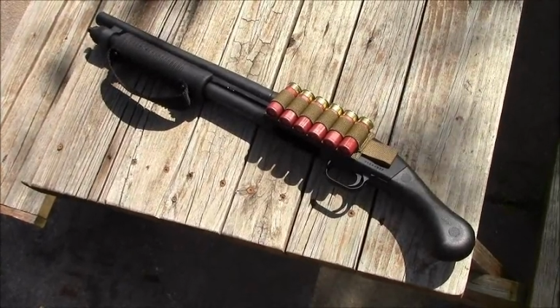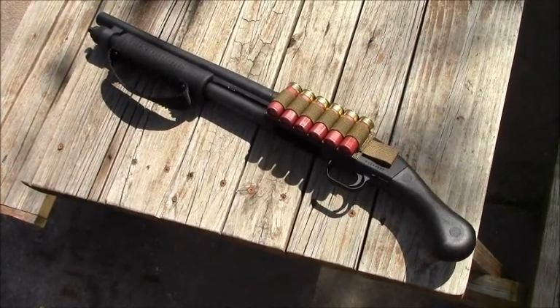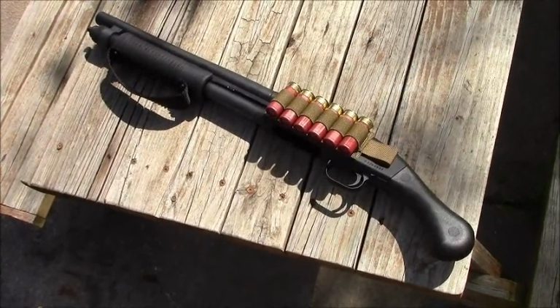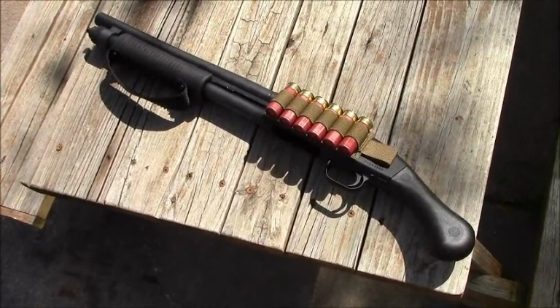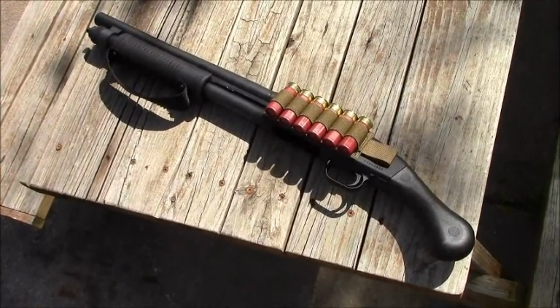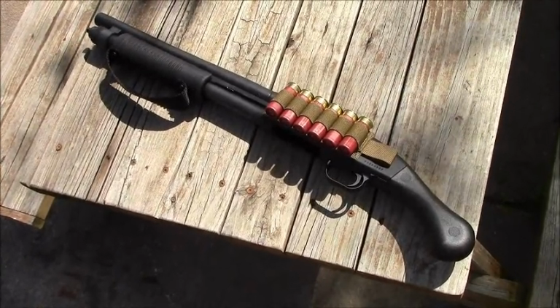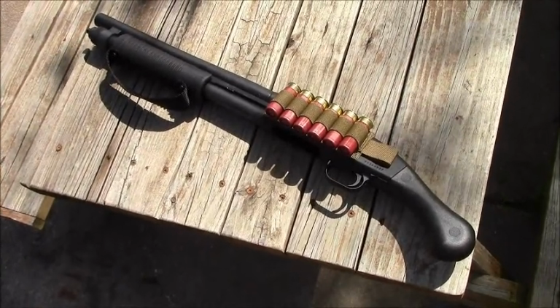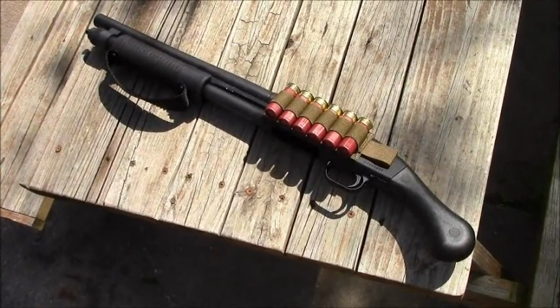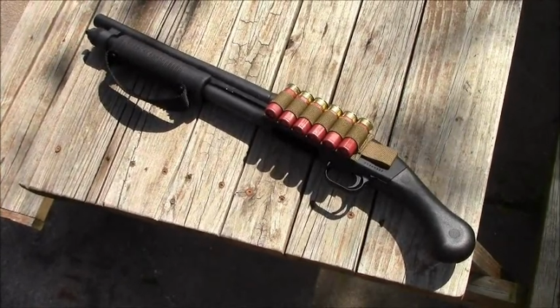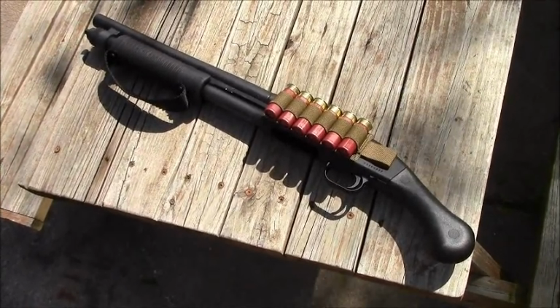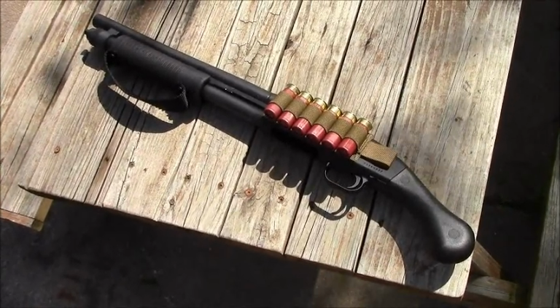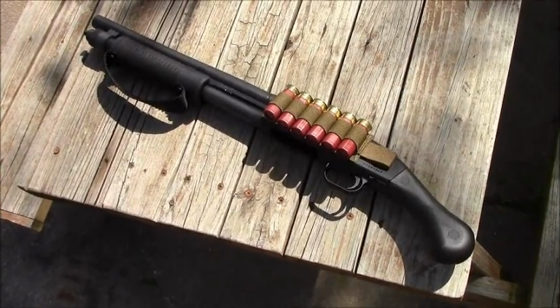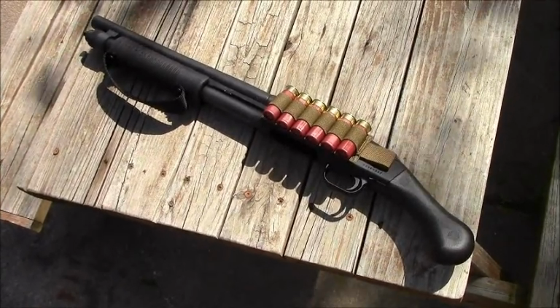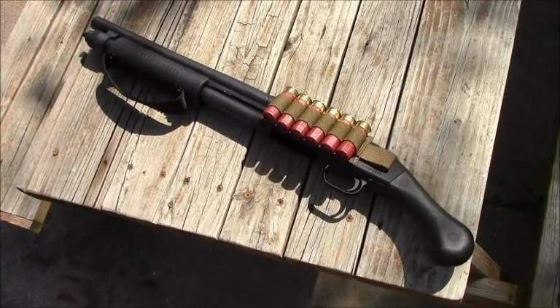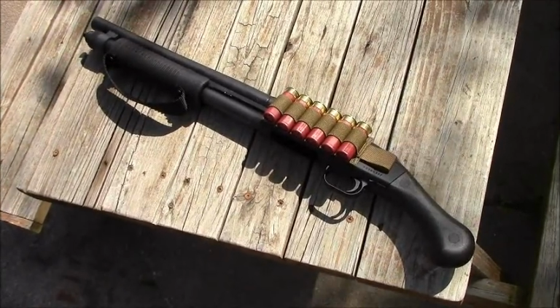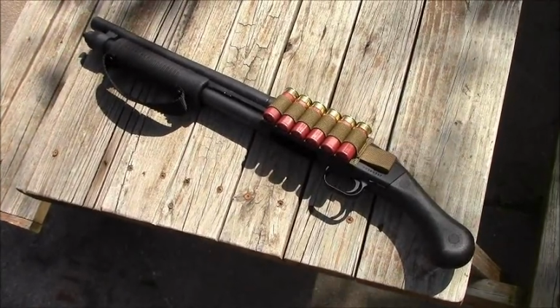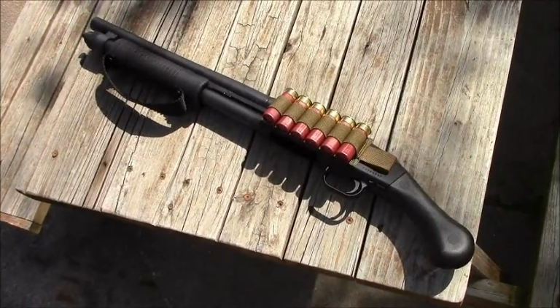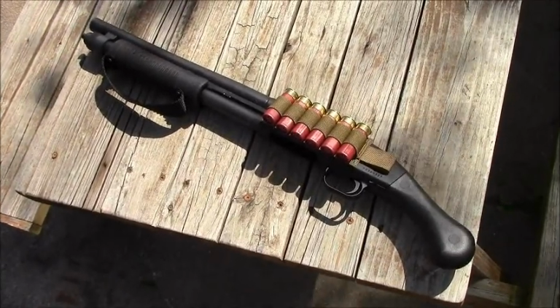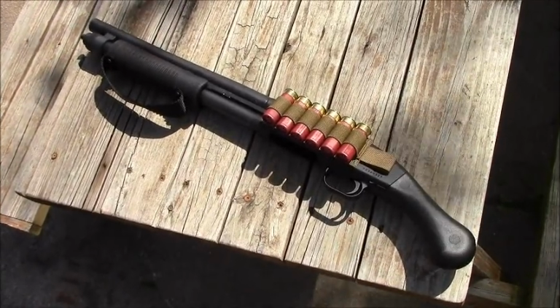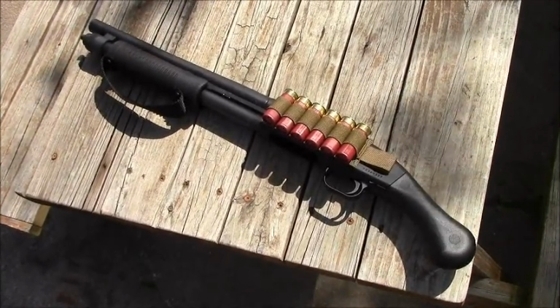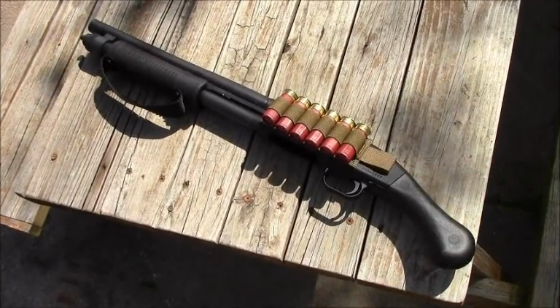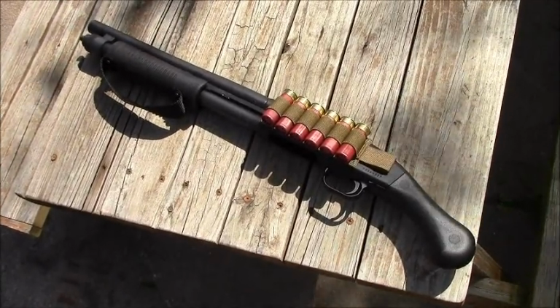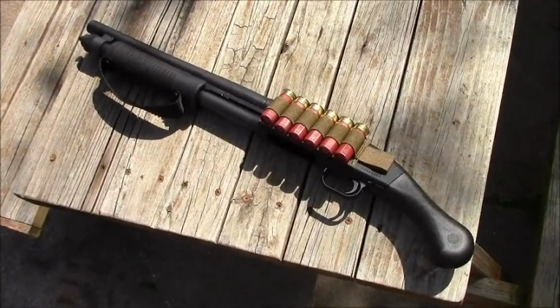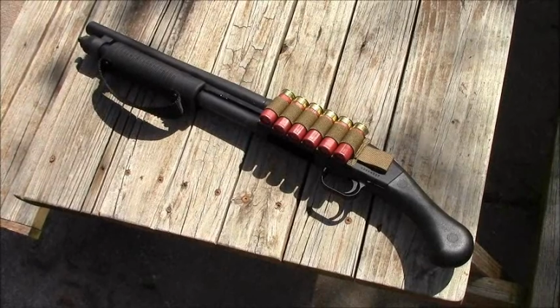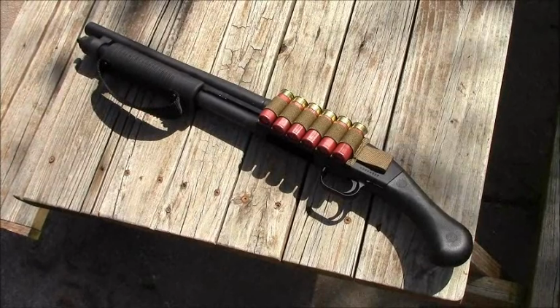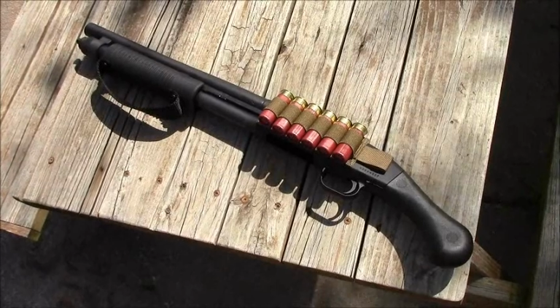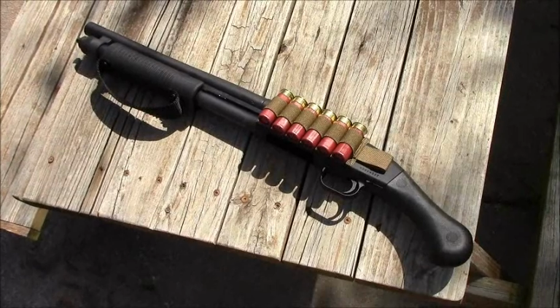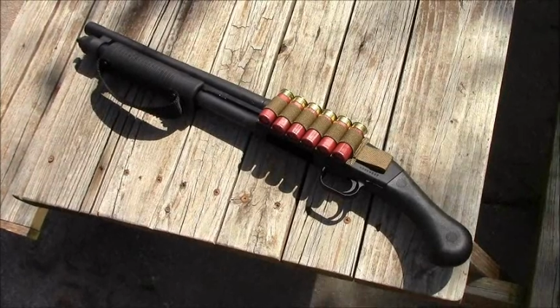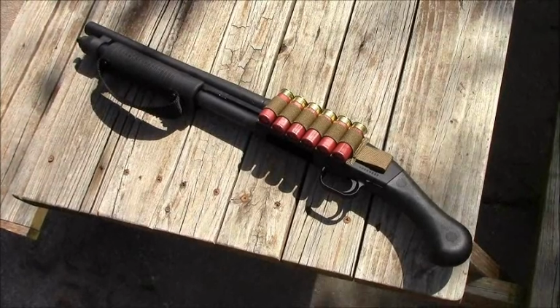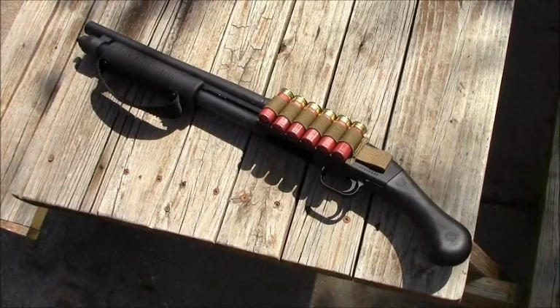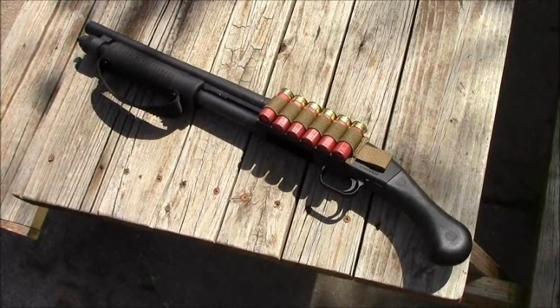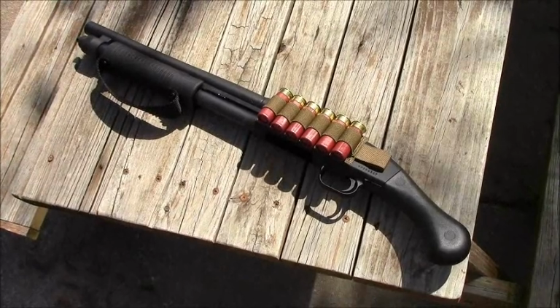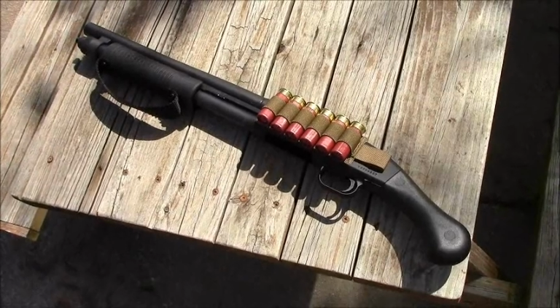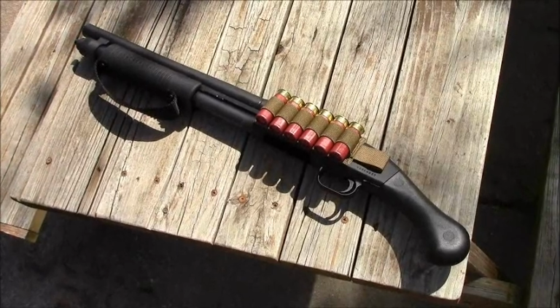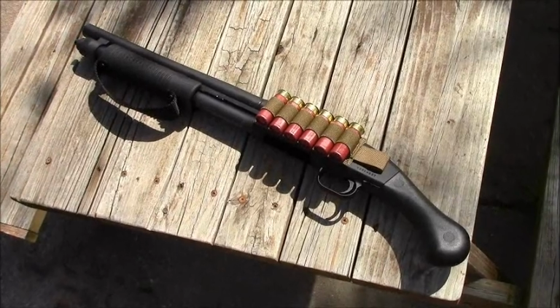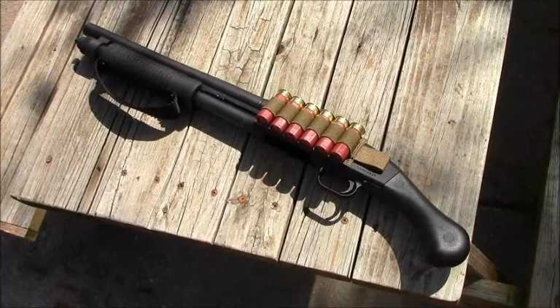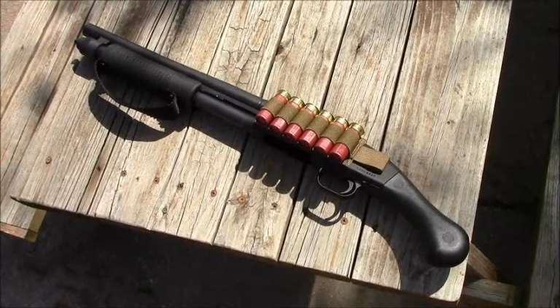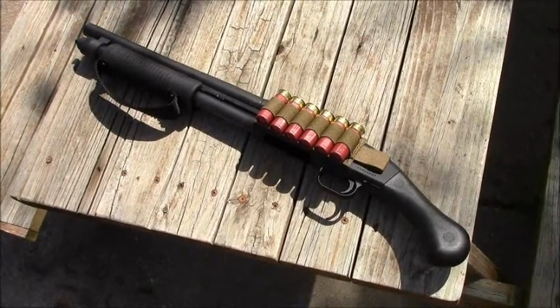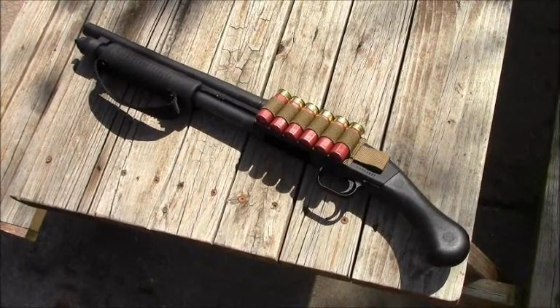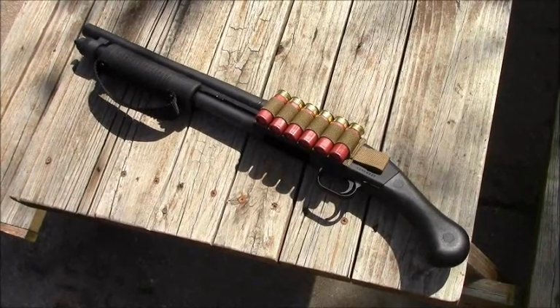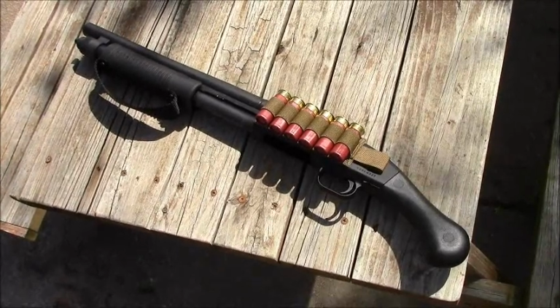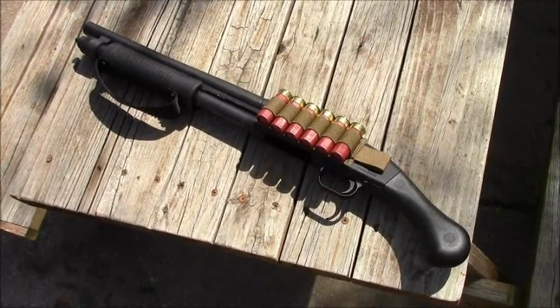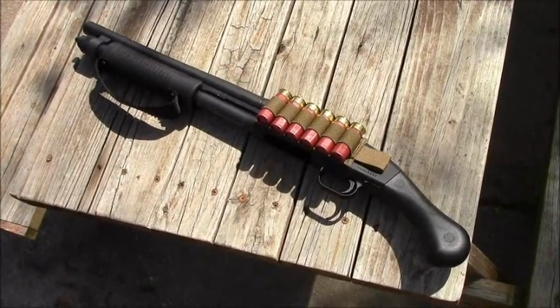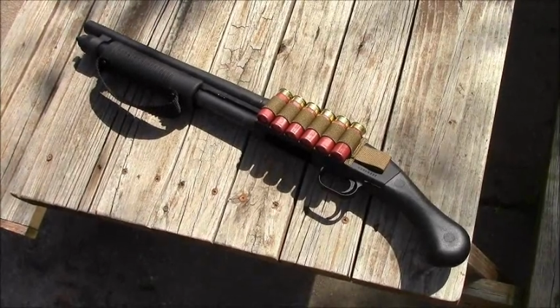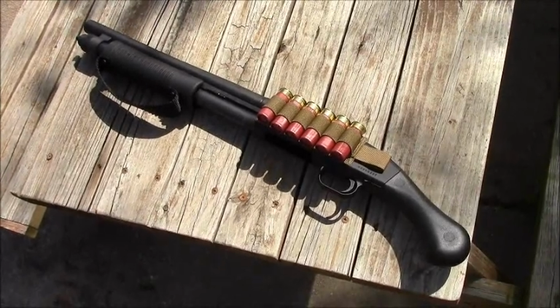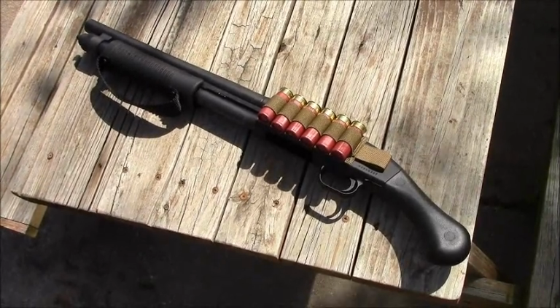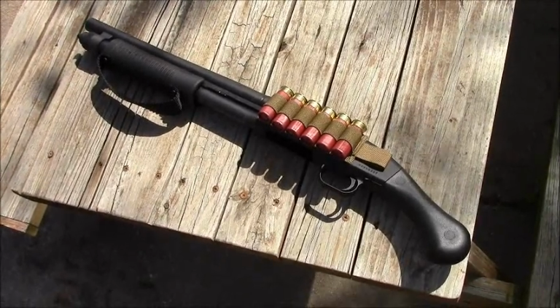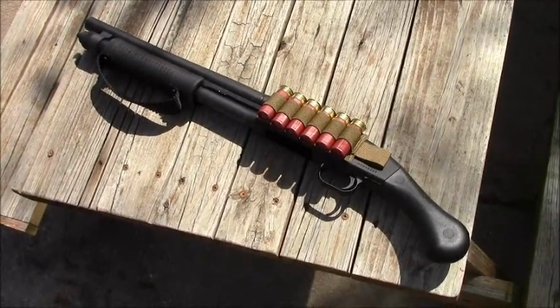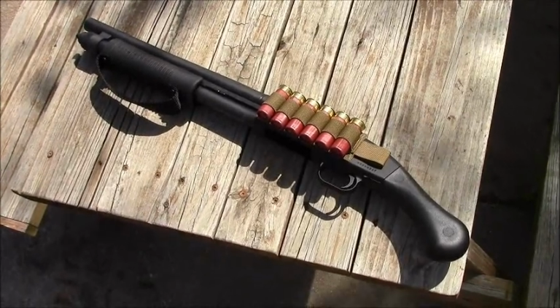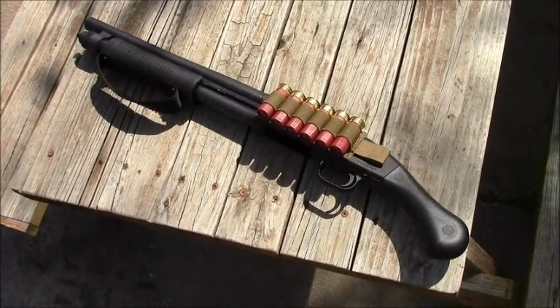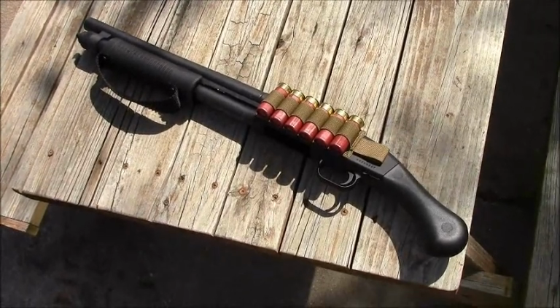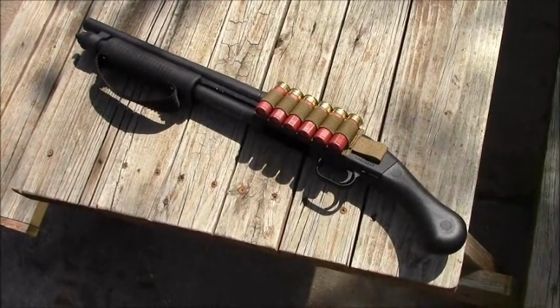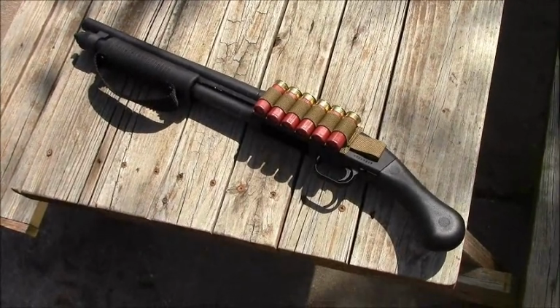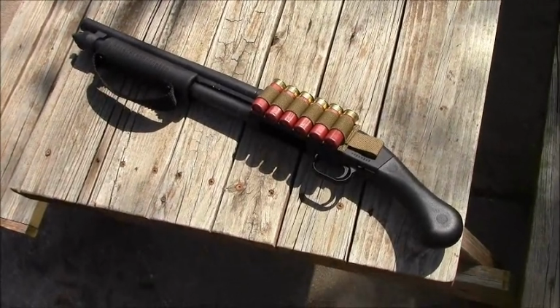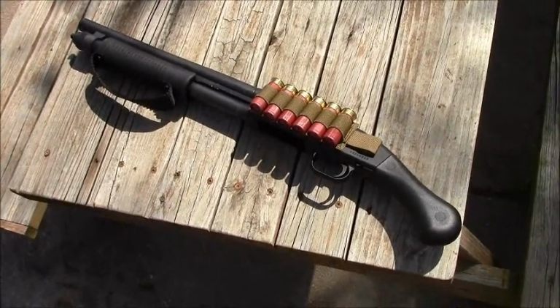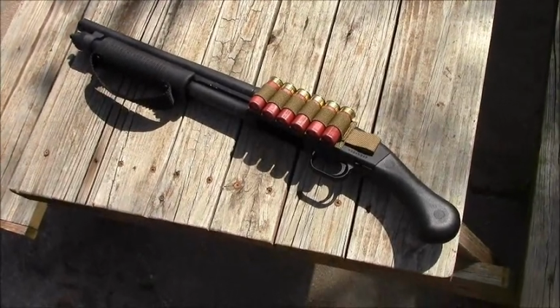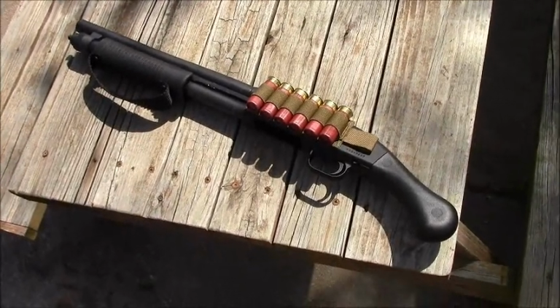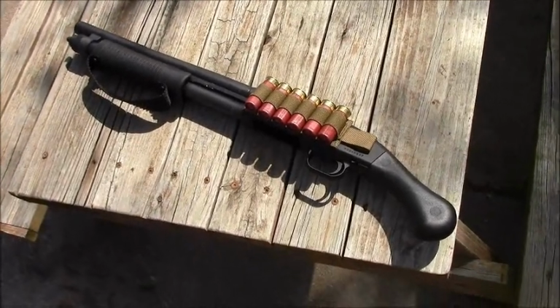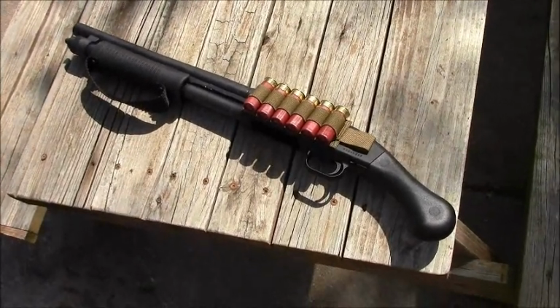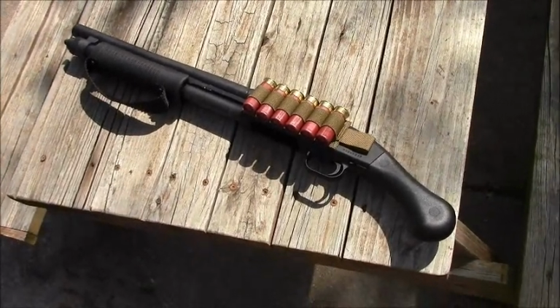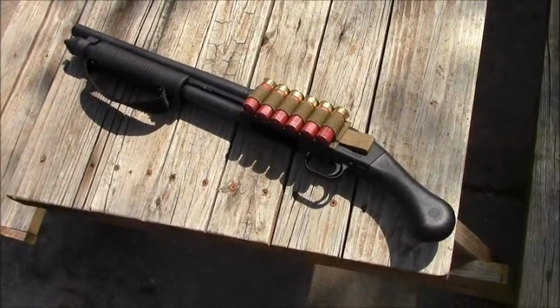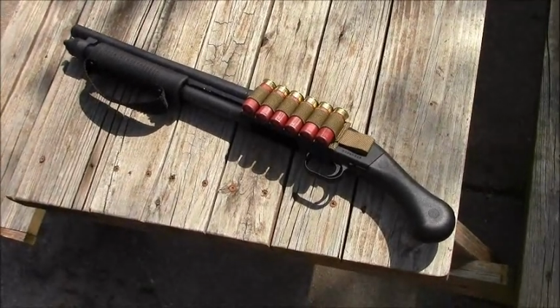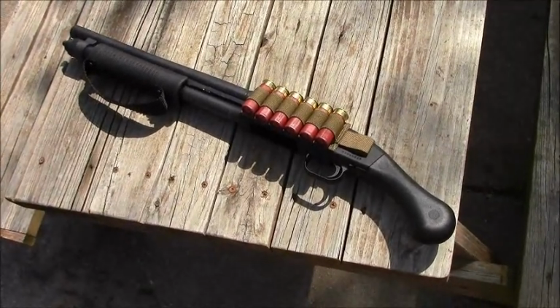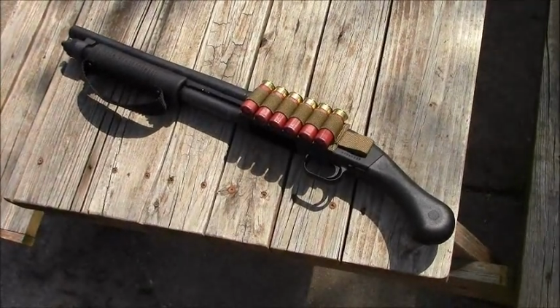Today we're going to take a closer look at the 590 Shockwave — things you need to know about this gun.